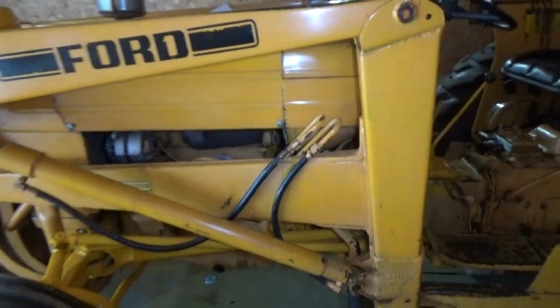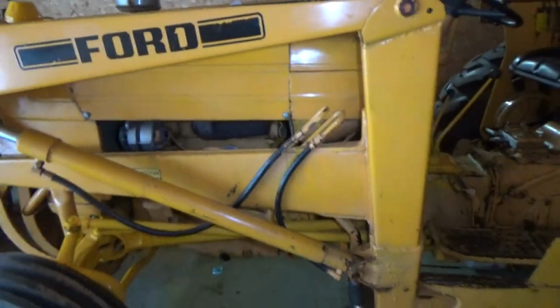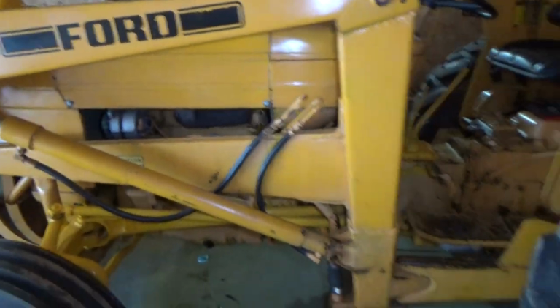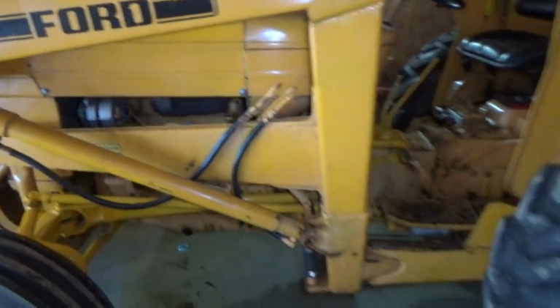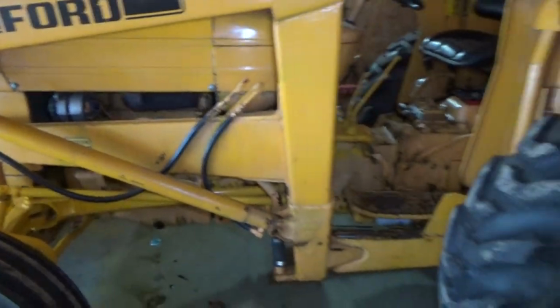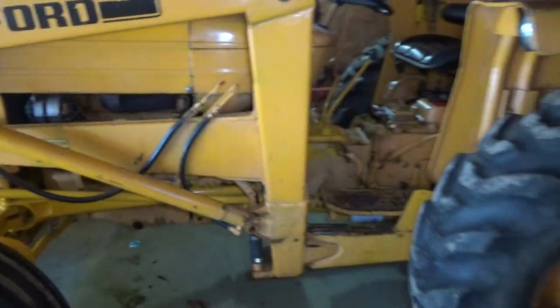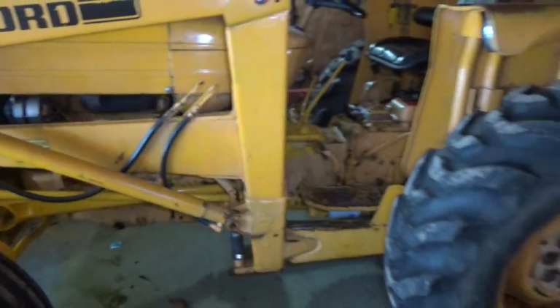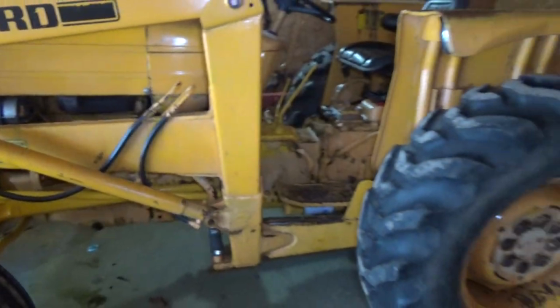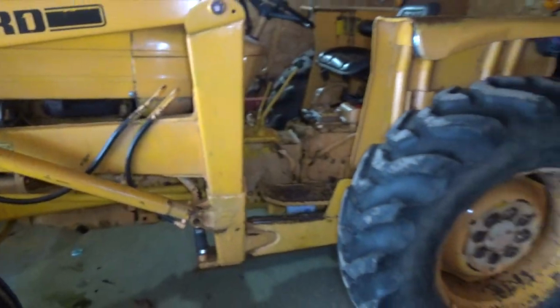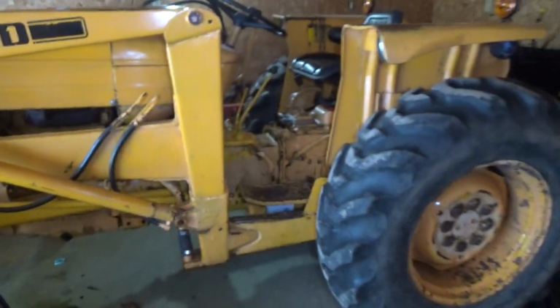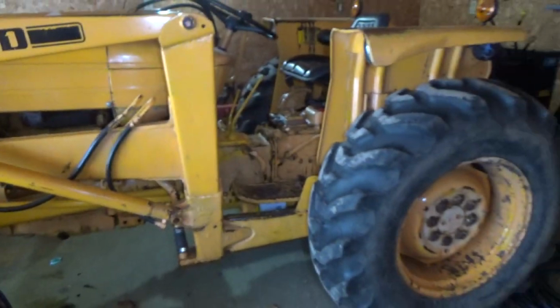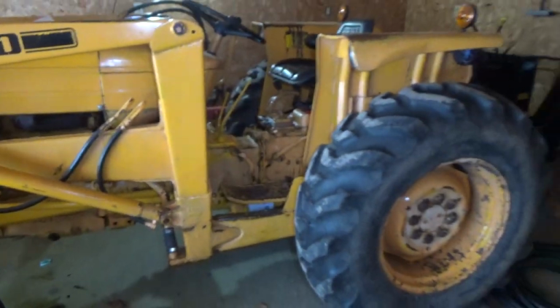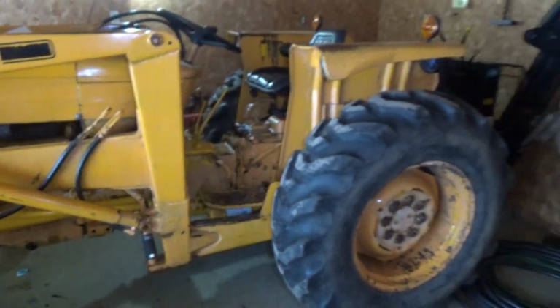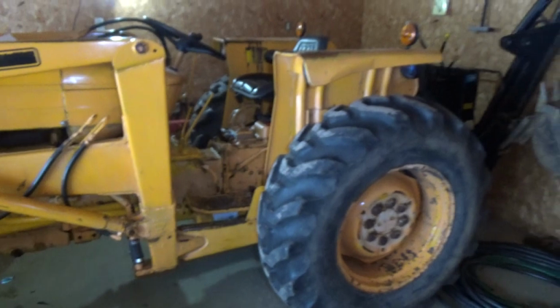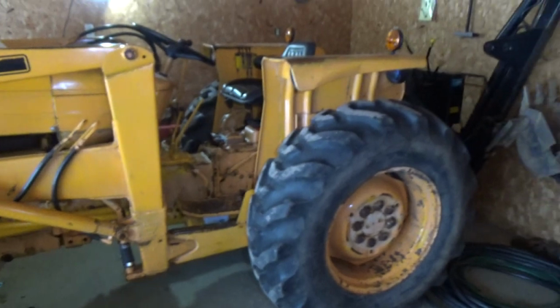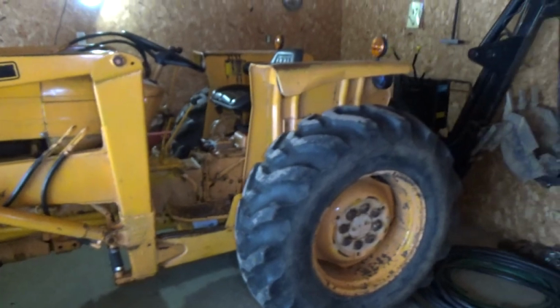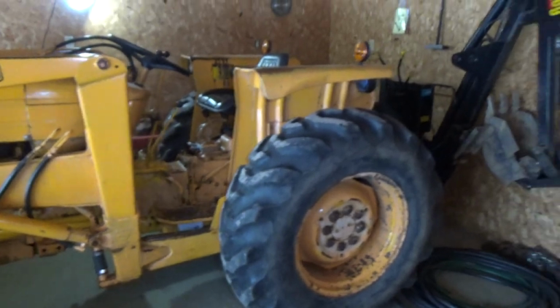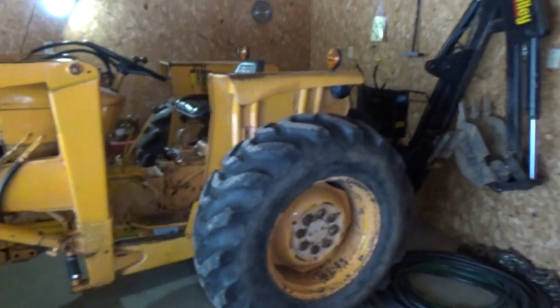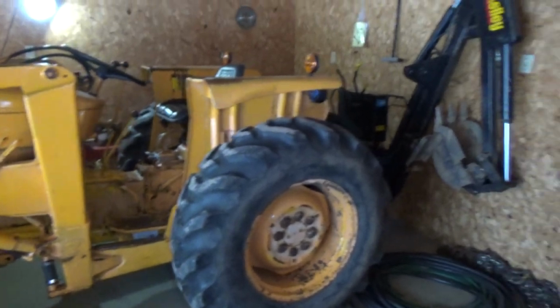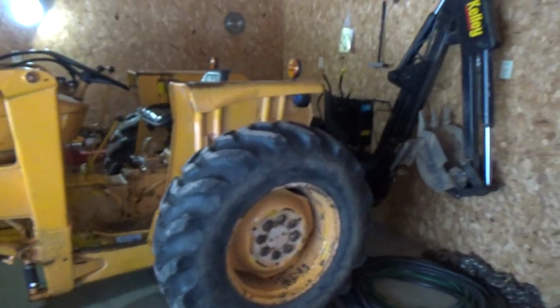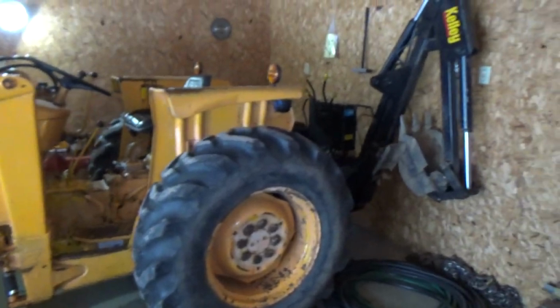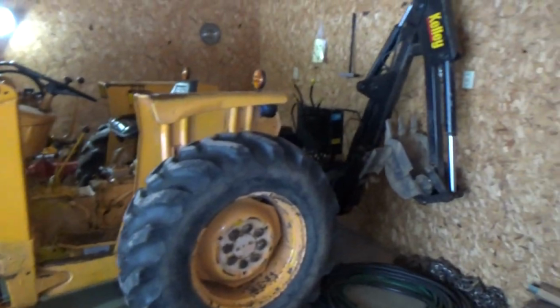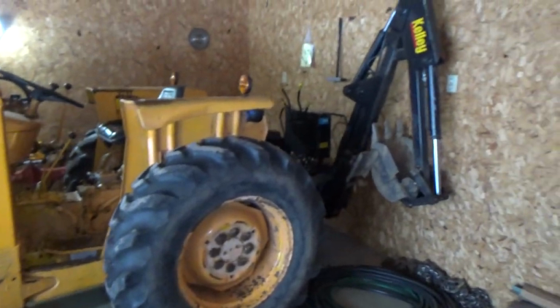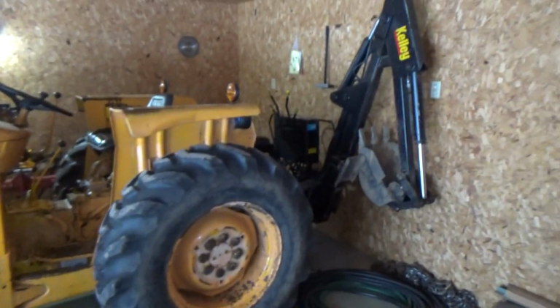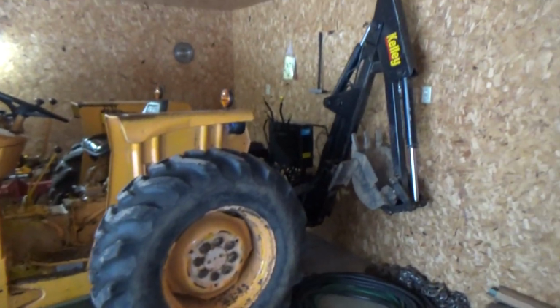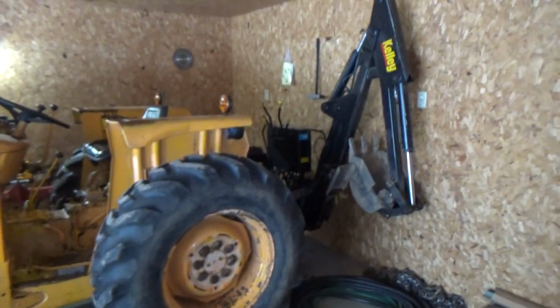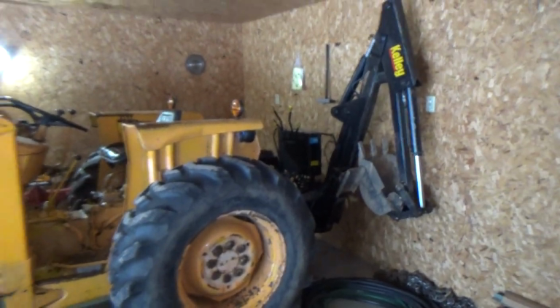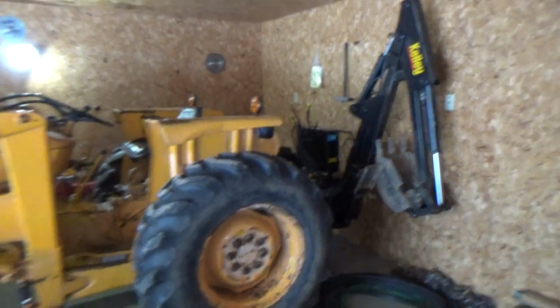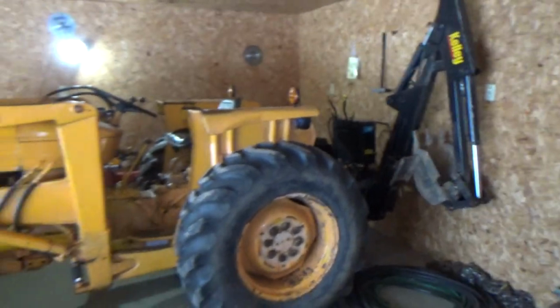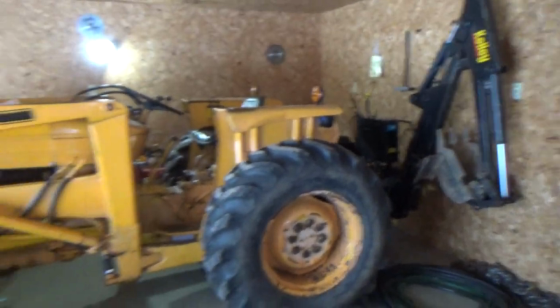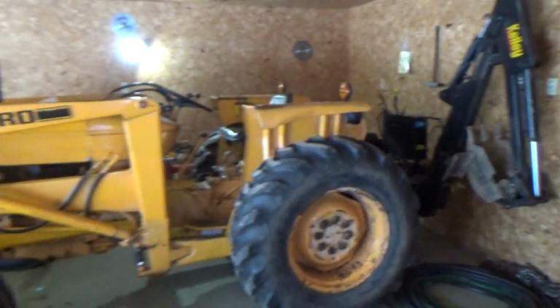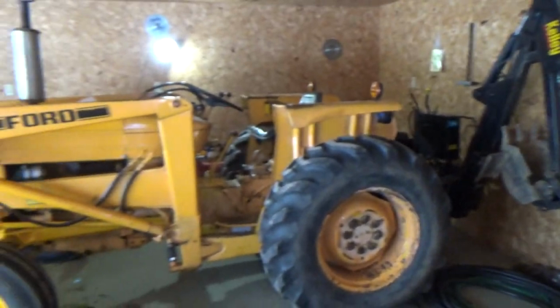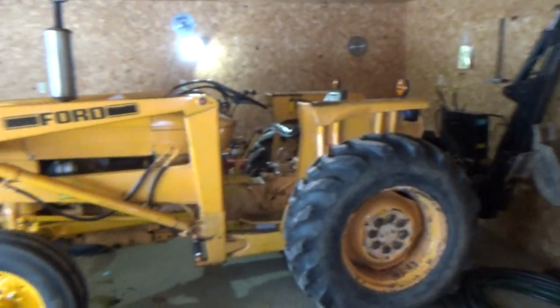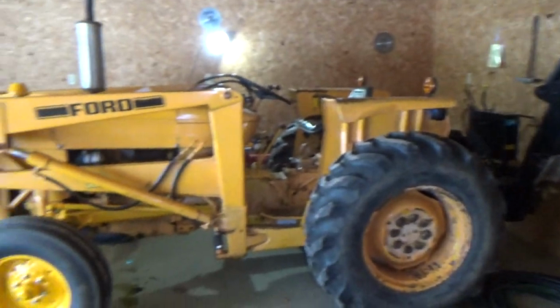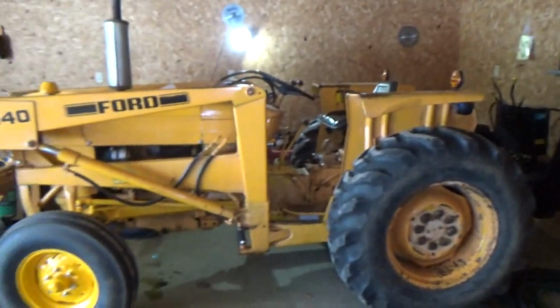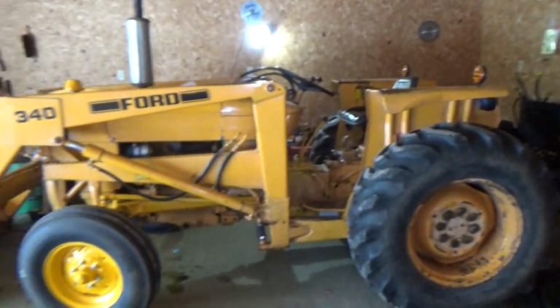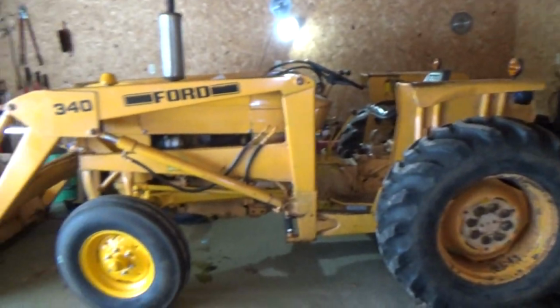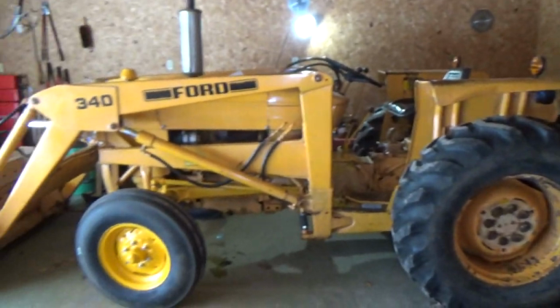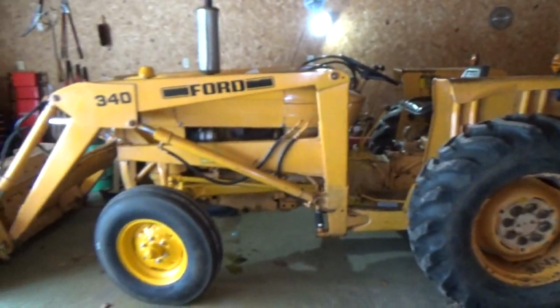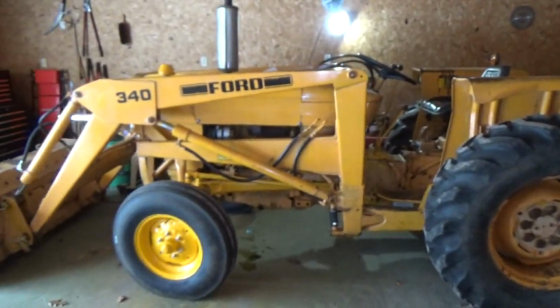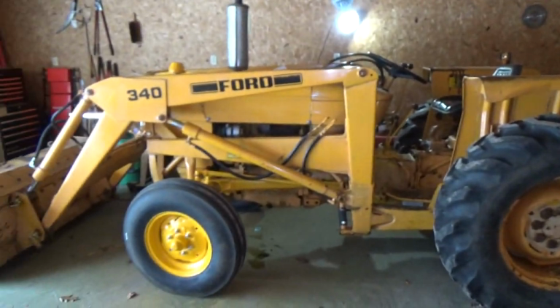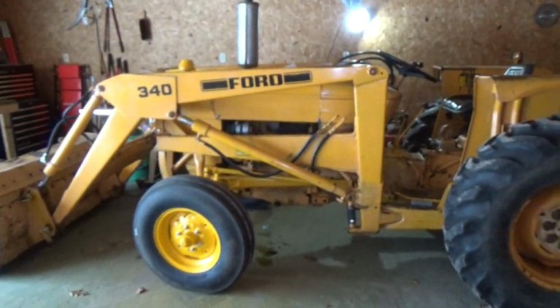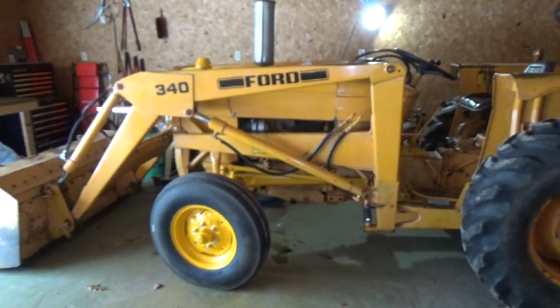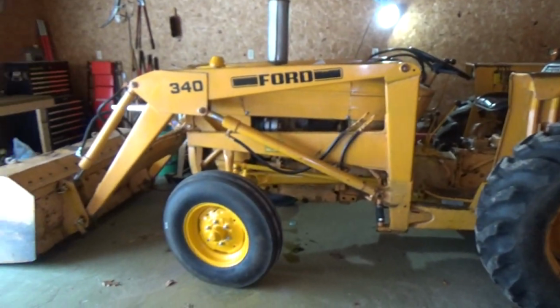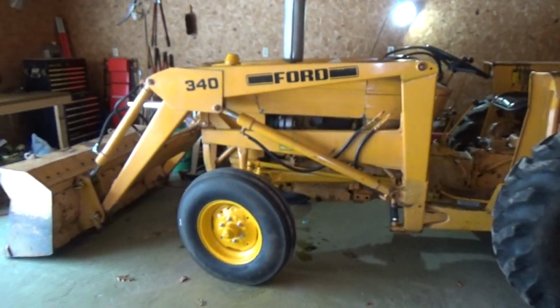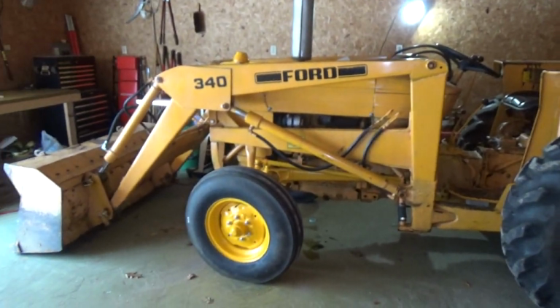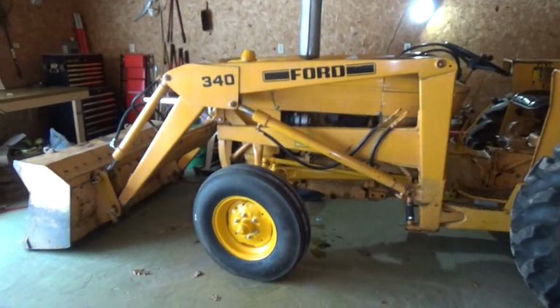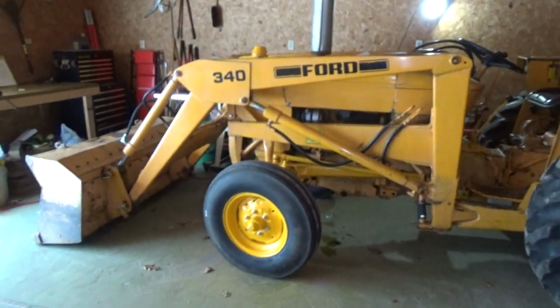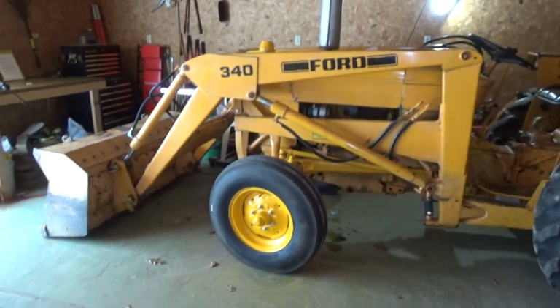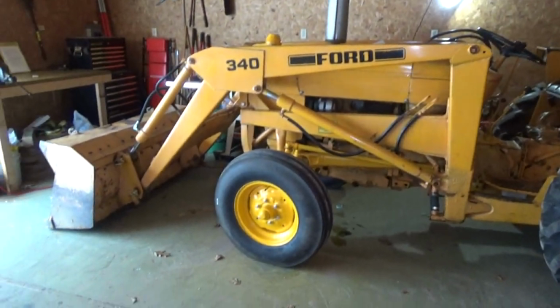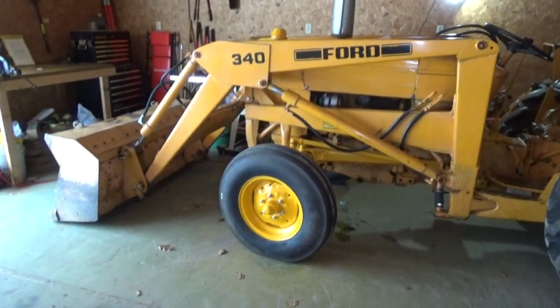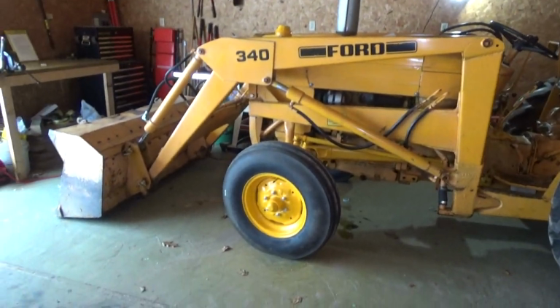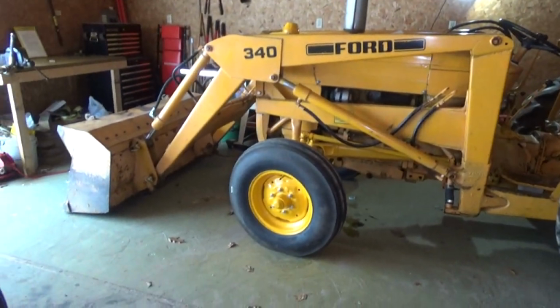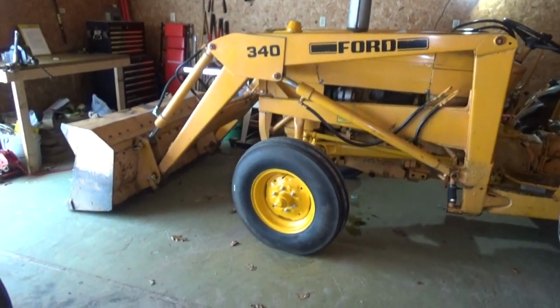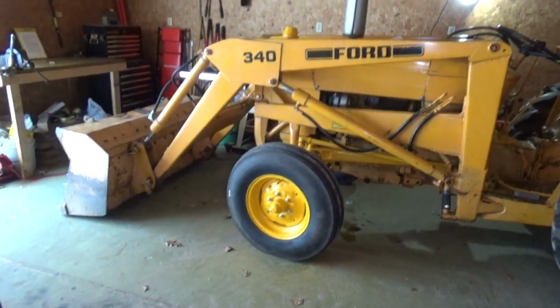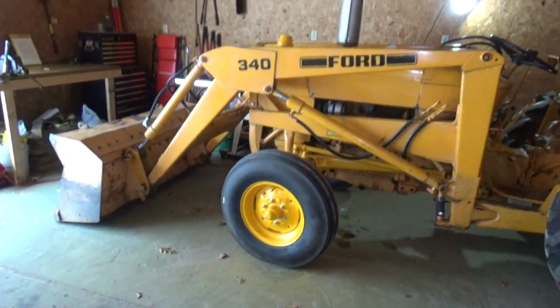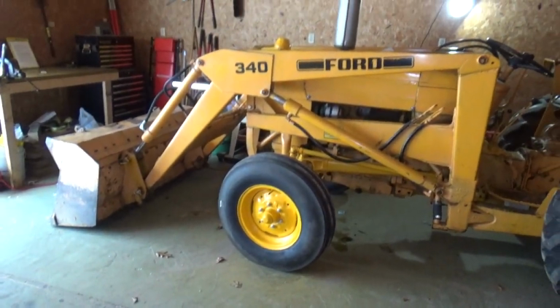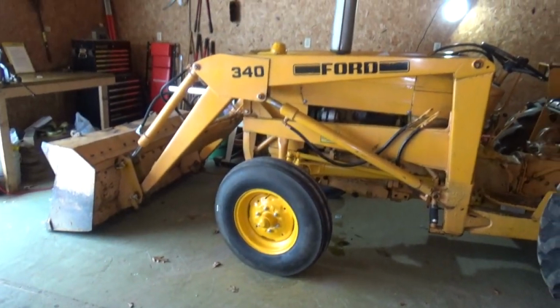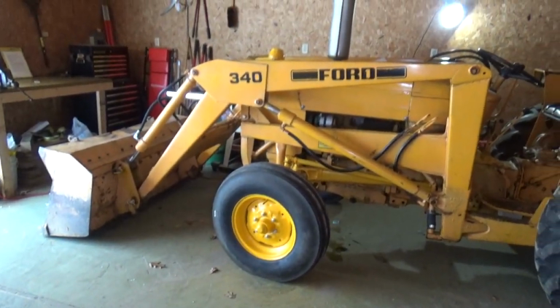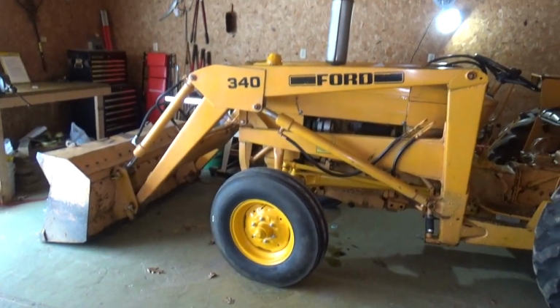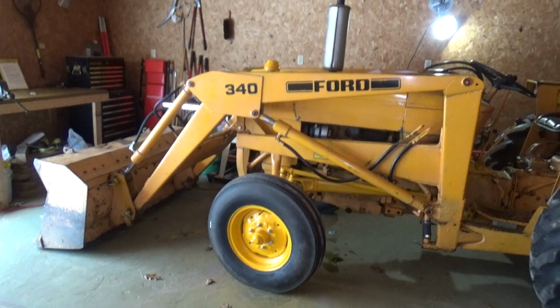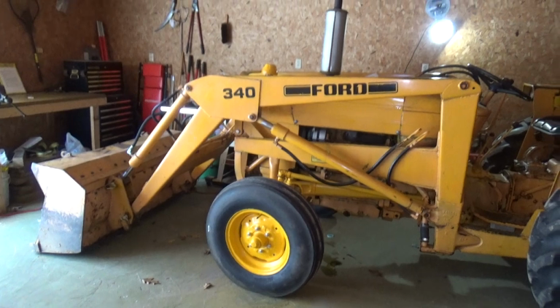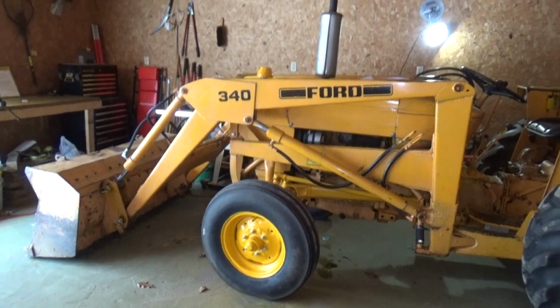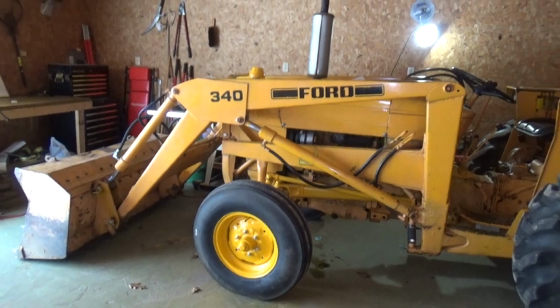Other than that, that's your Ford 340 Industrial Tractor. Hope you enjoy the video.